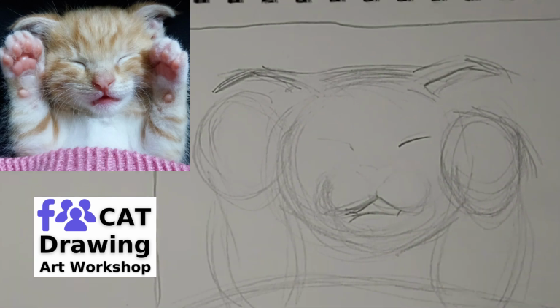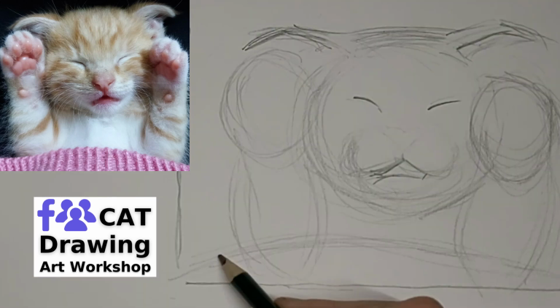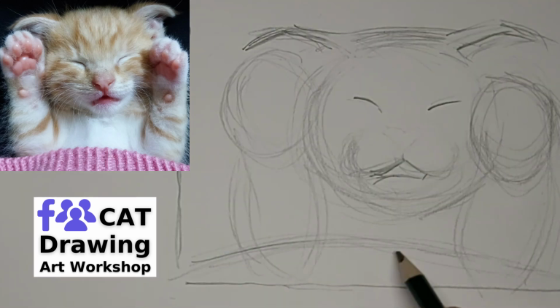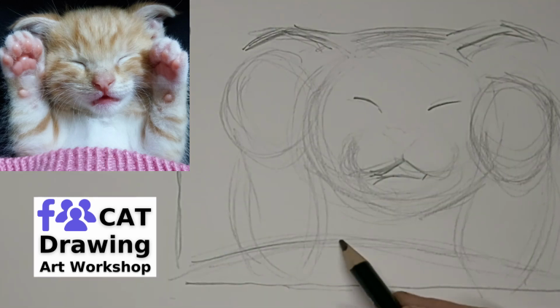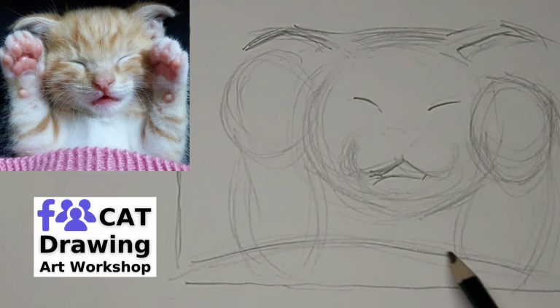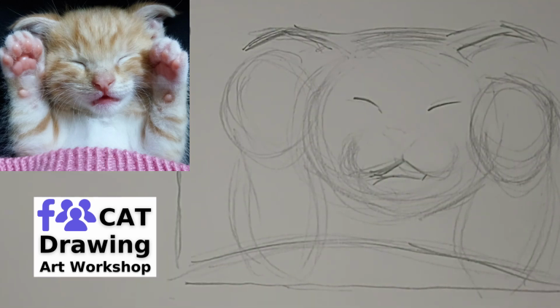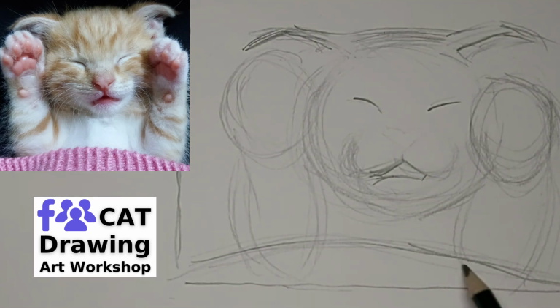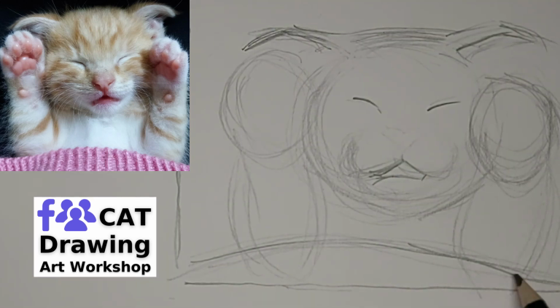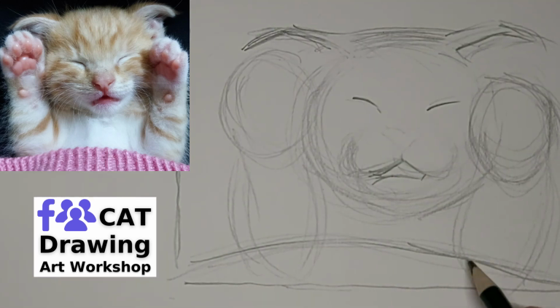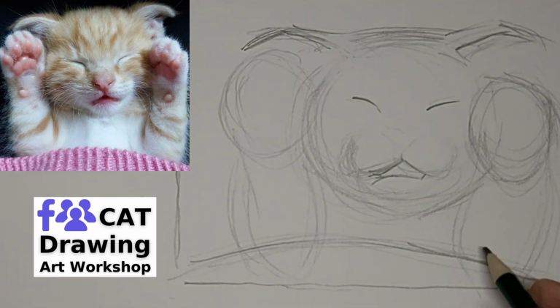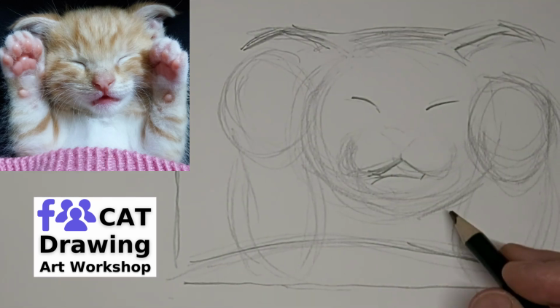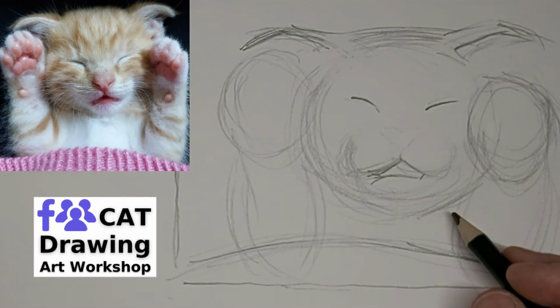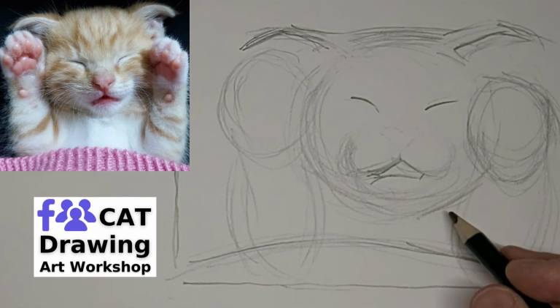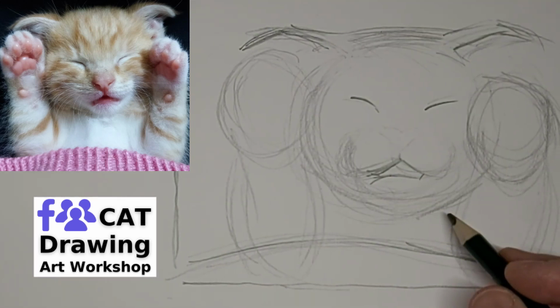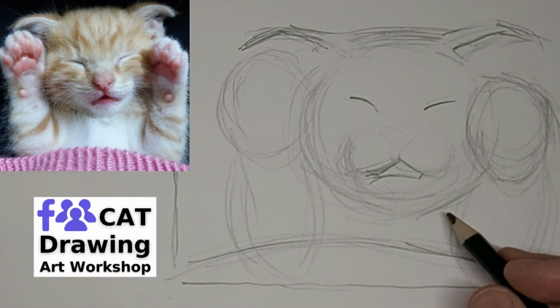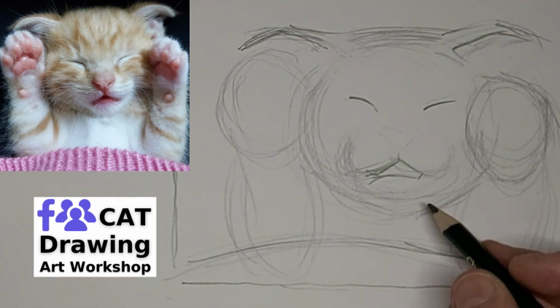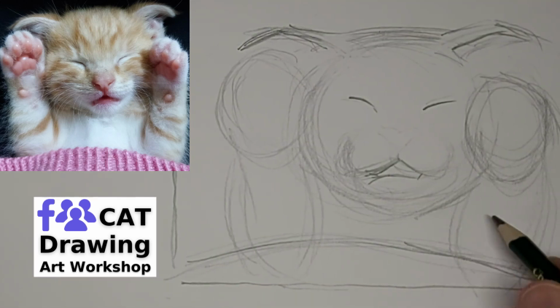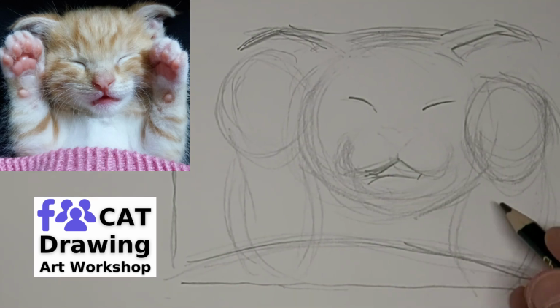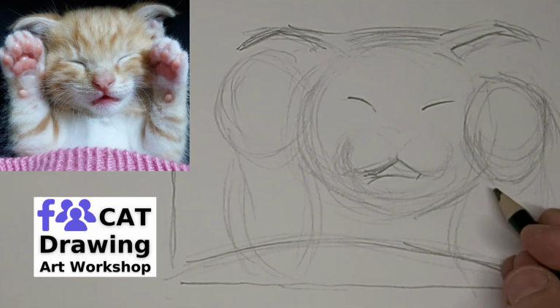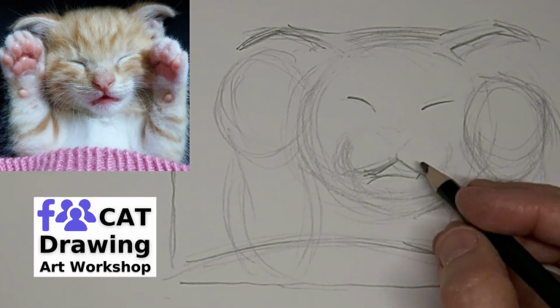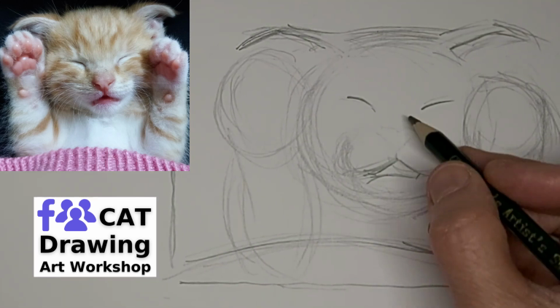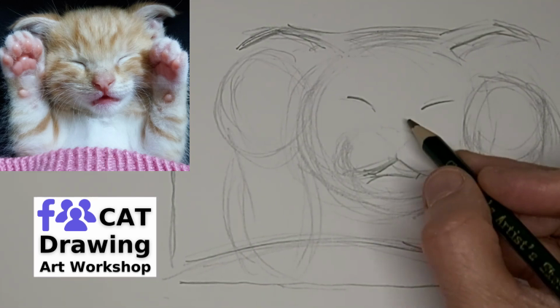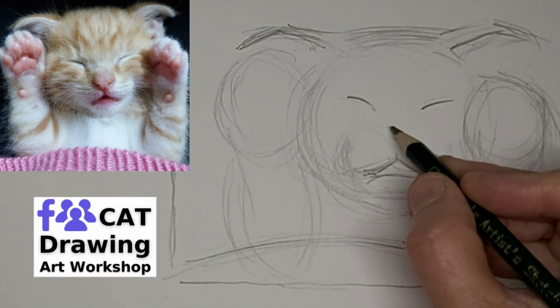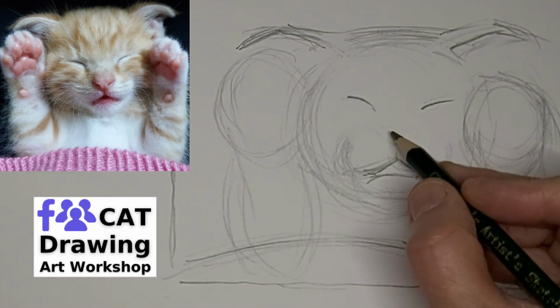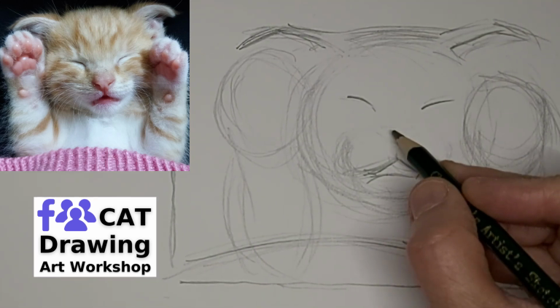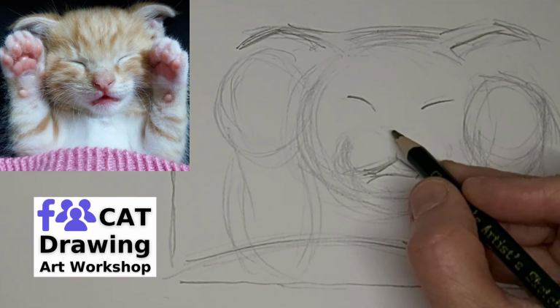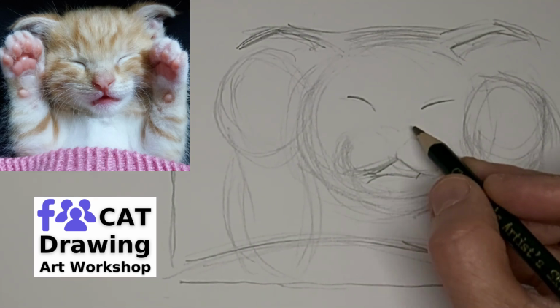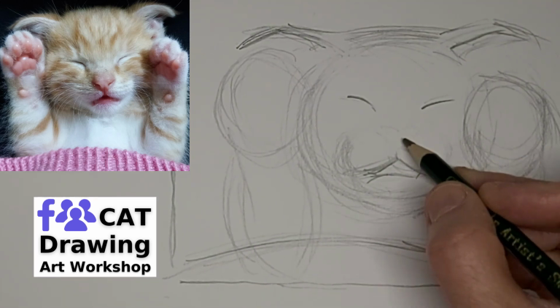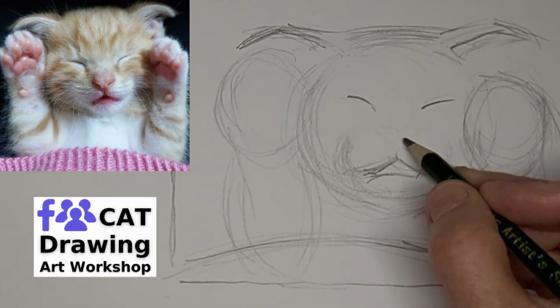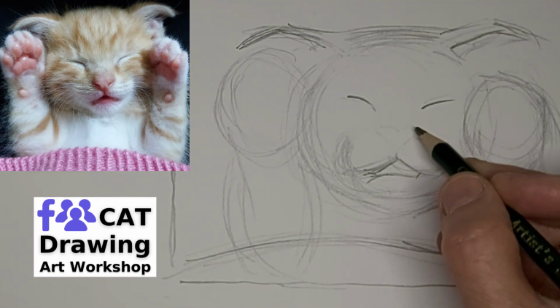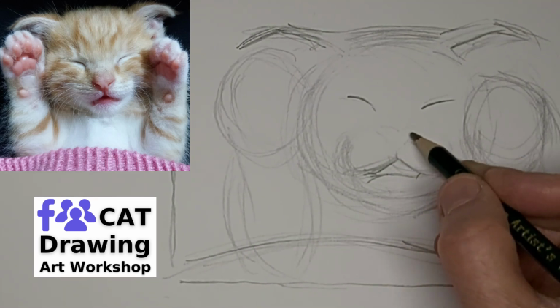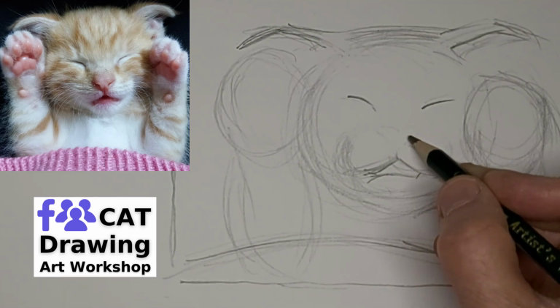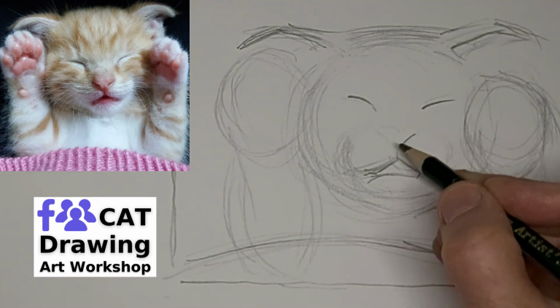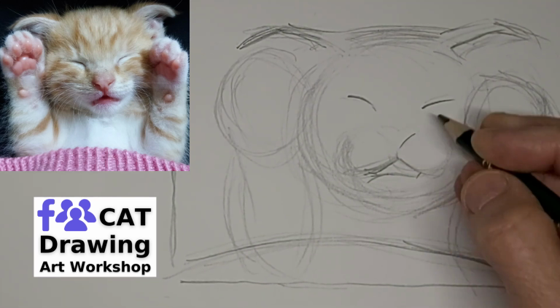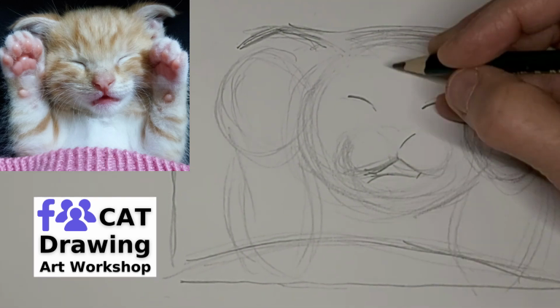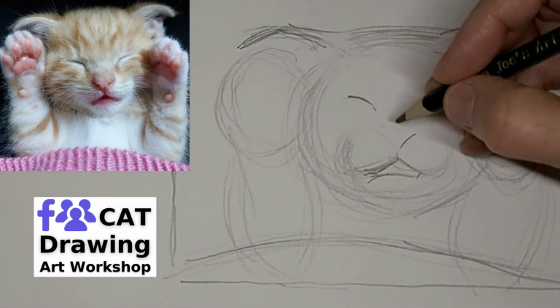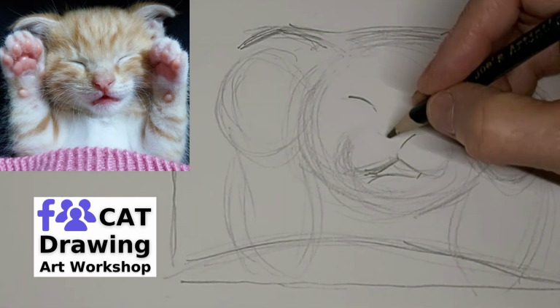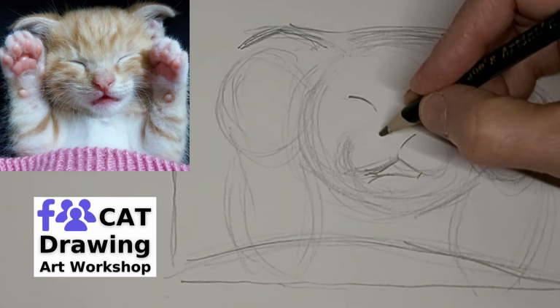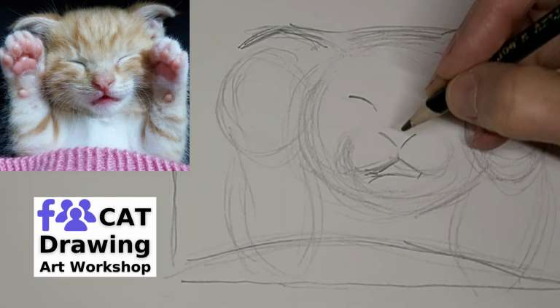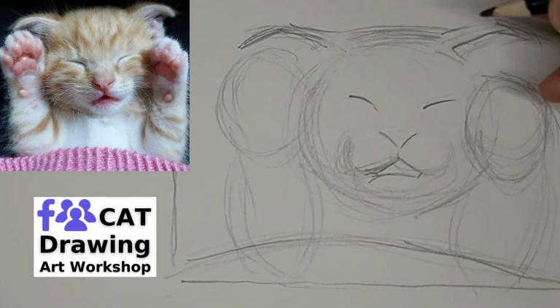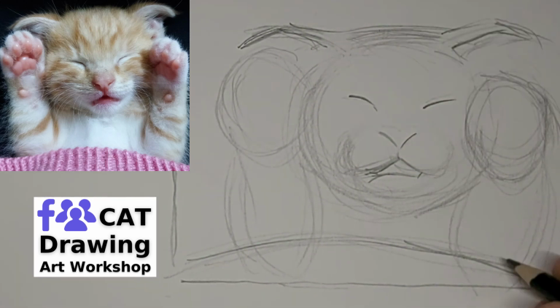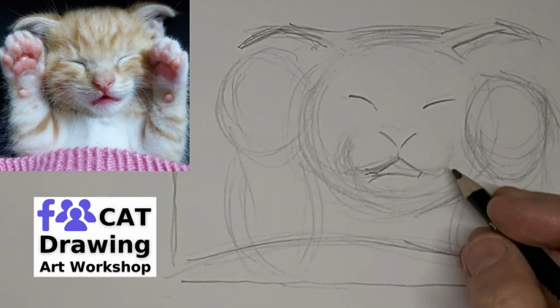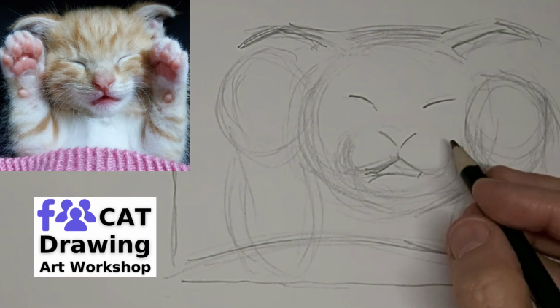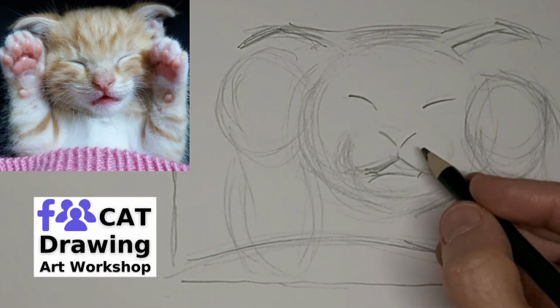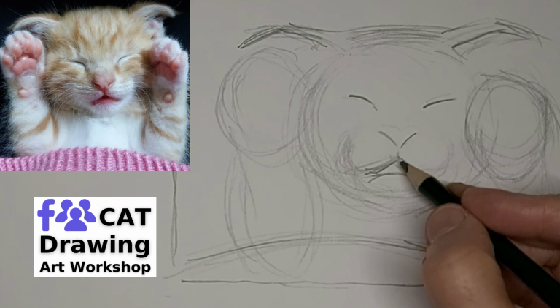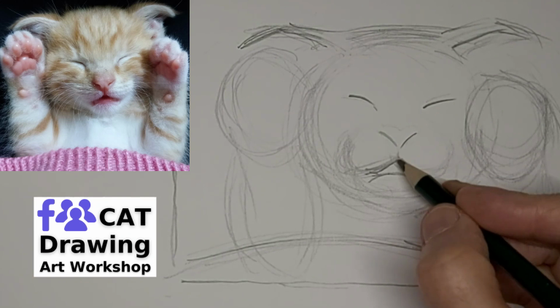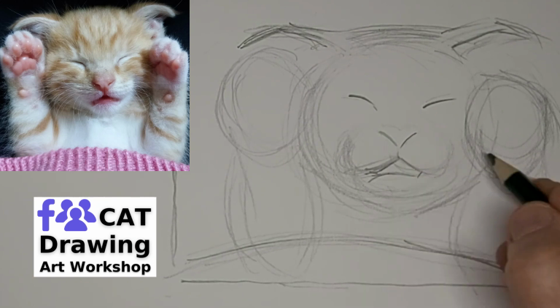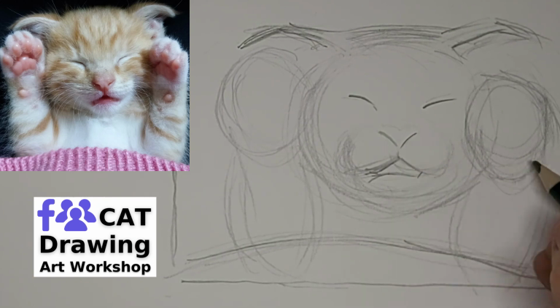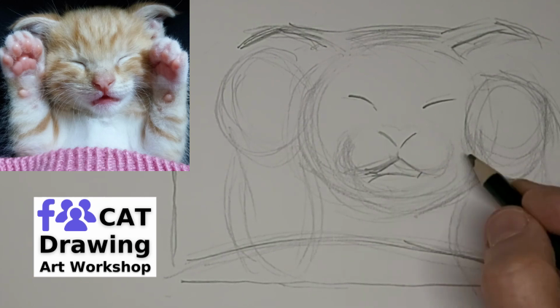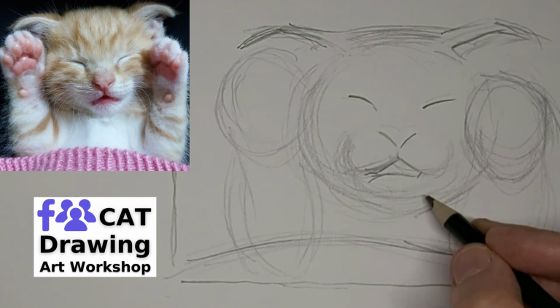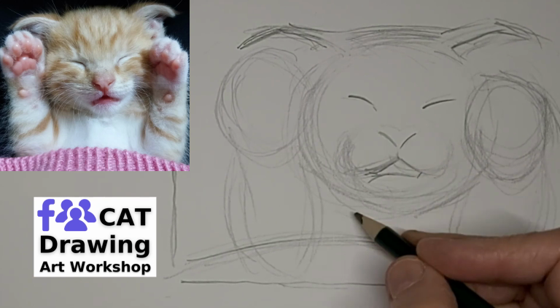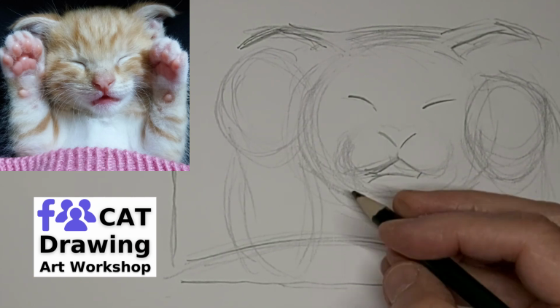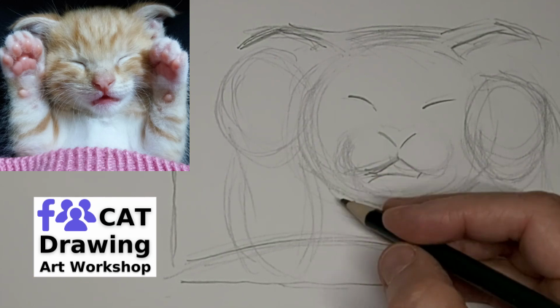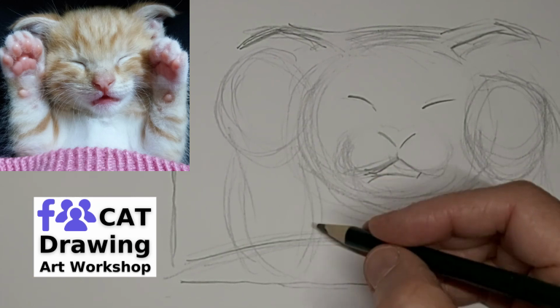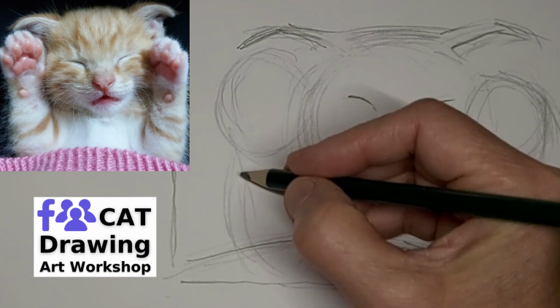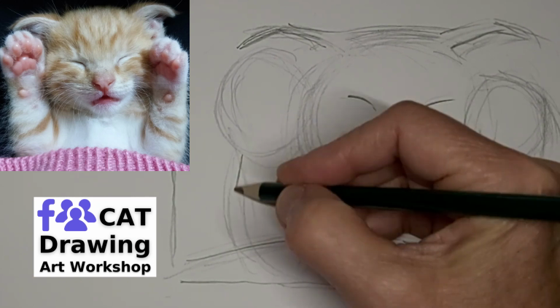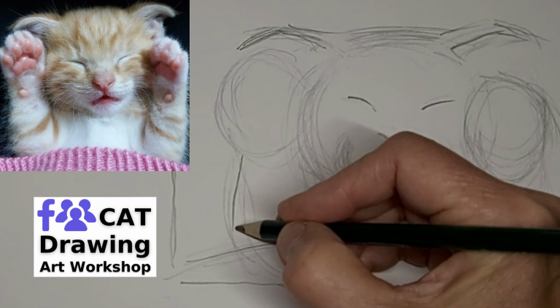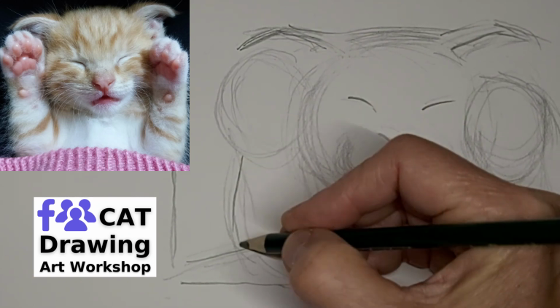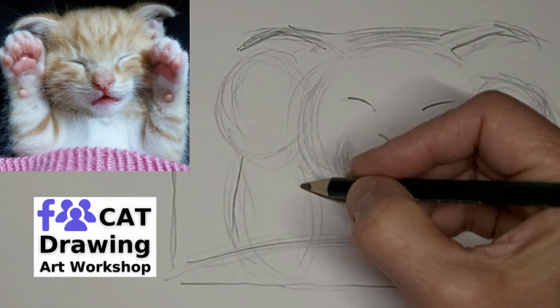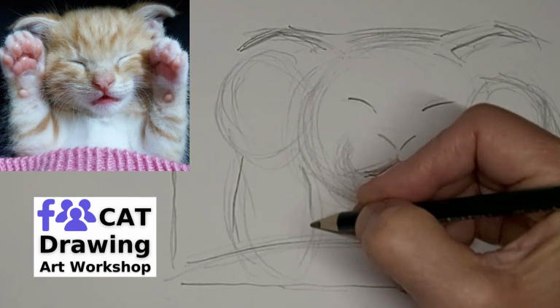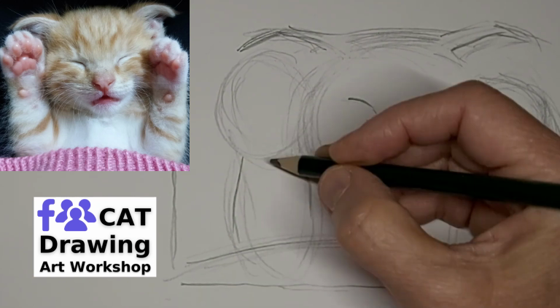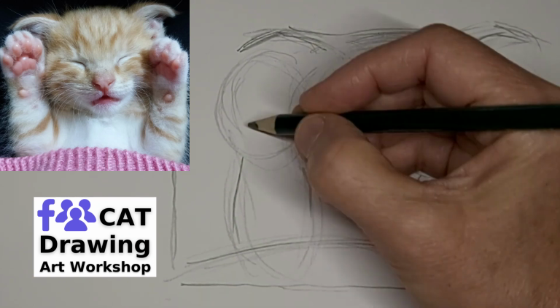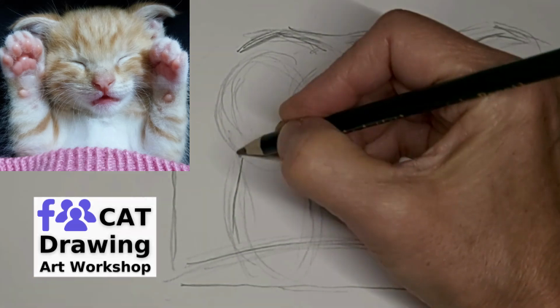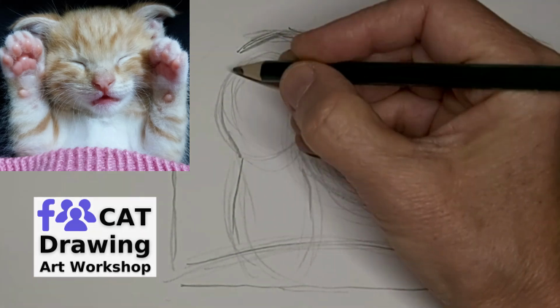If we always got it perfect the first time, there'd be no challenge in it, would there? It'd just be like rote practice.